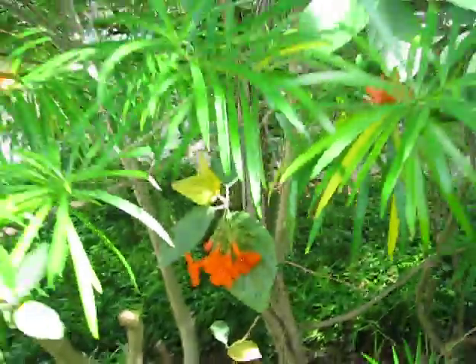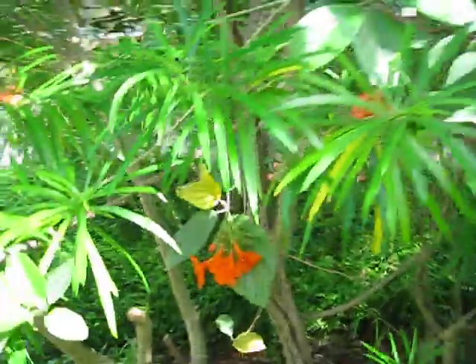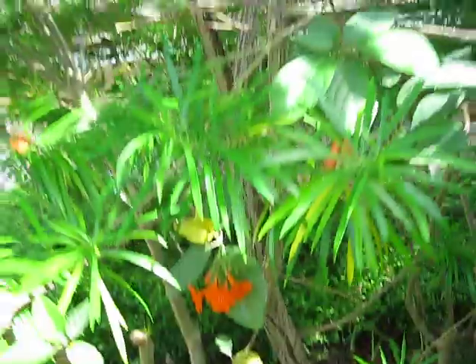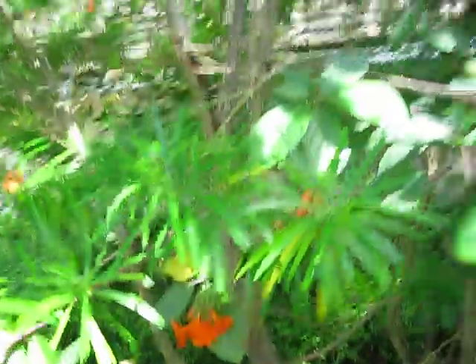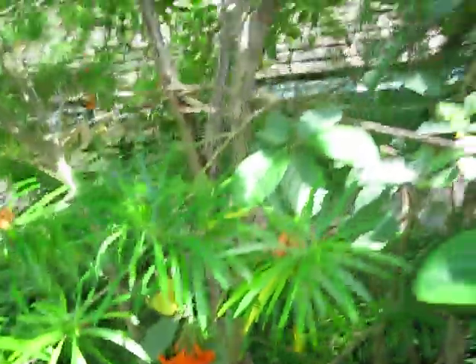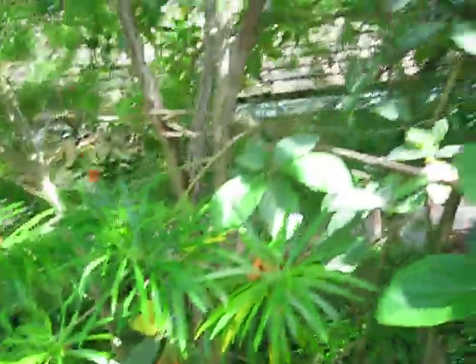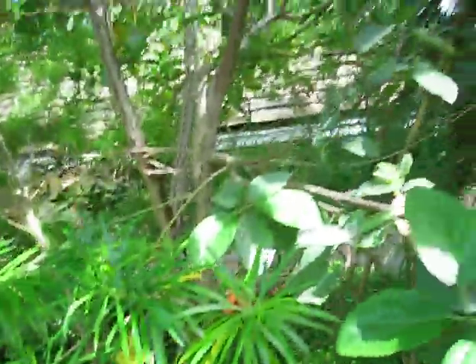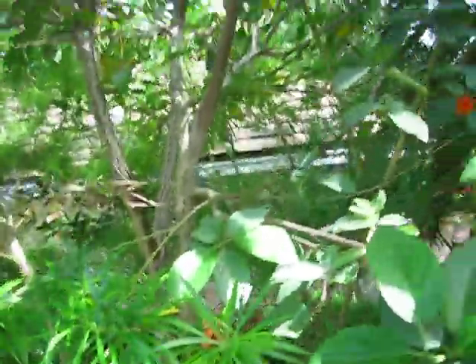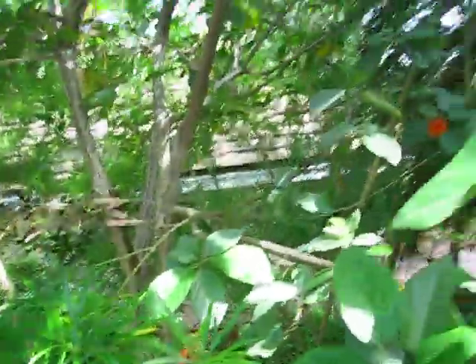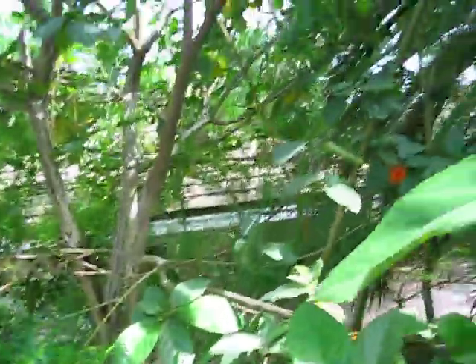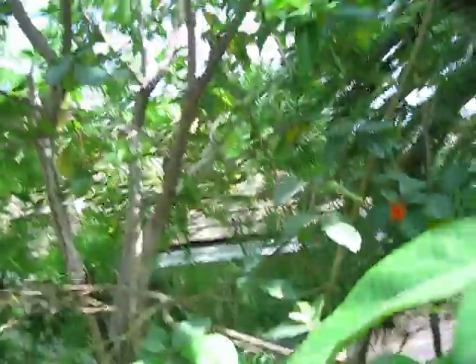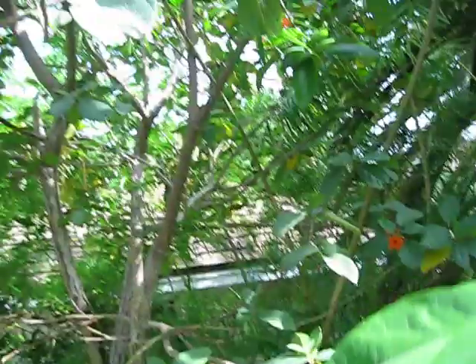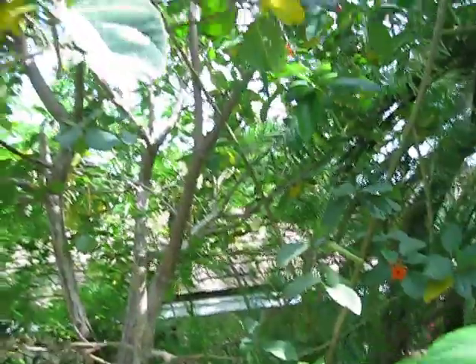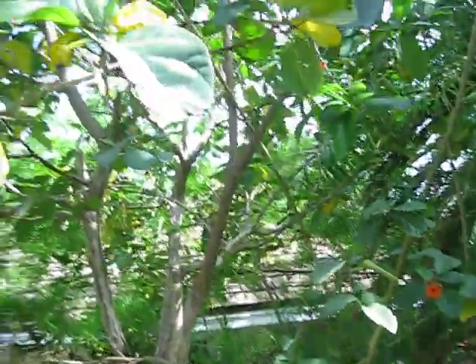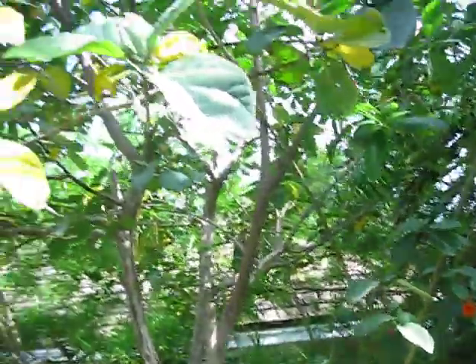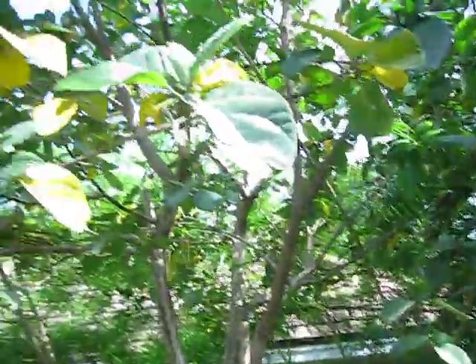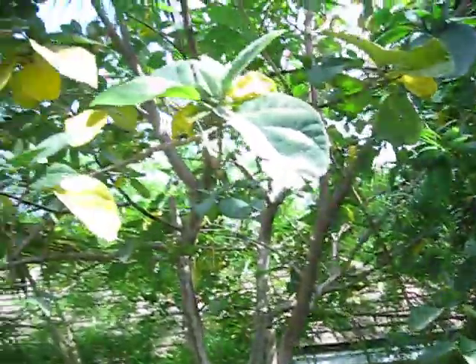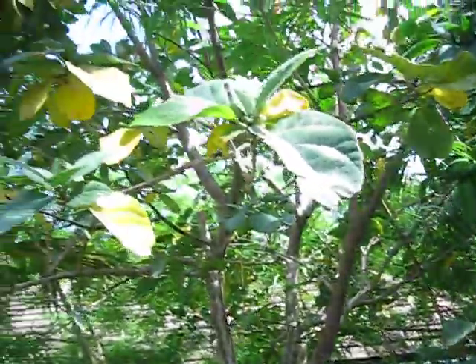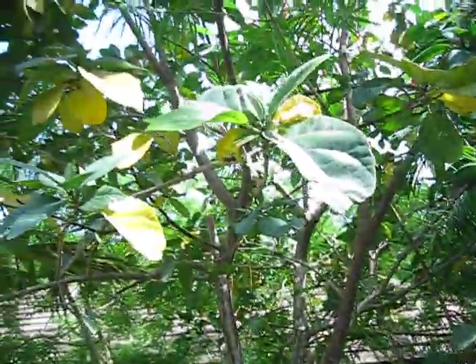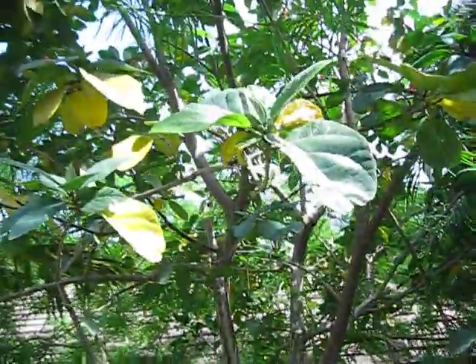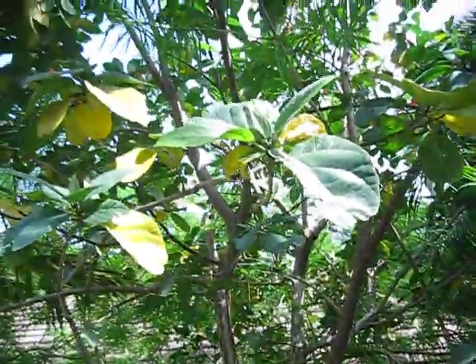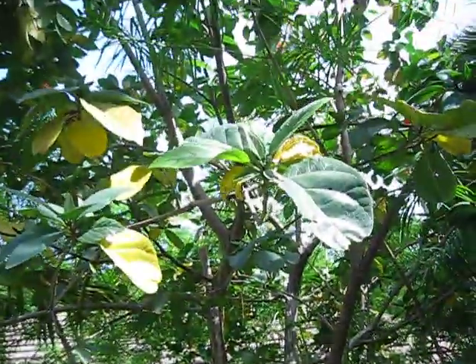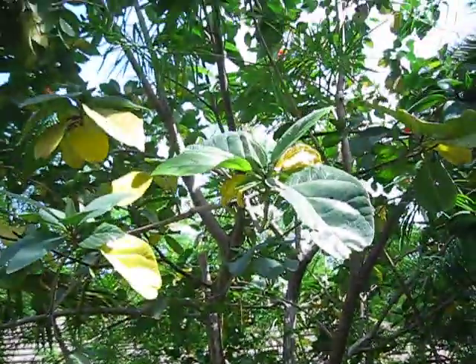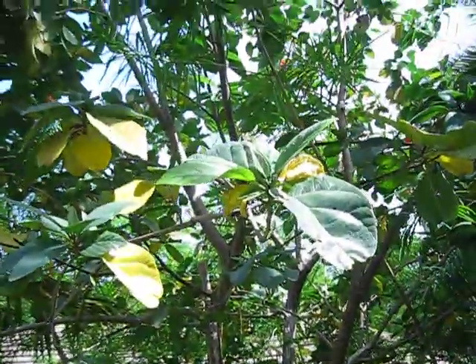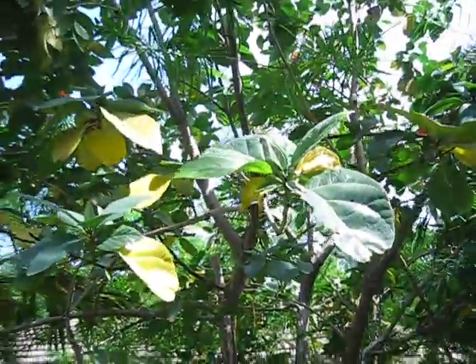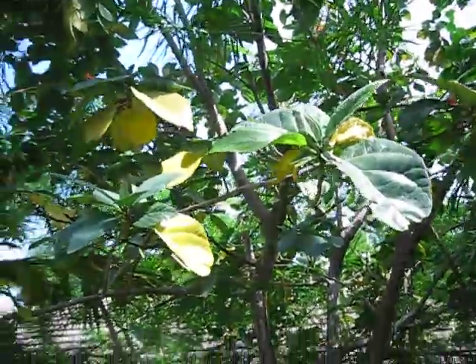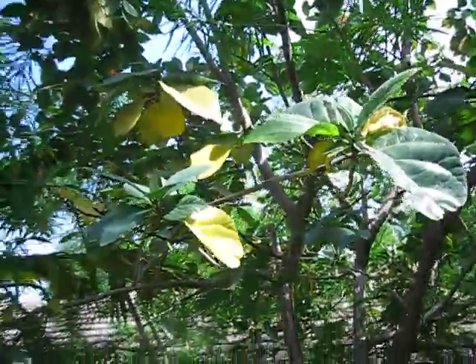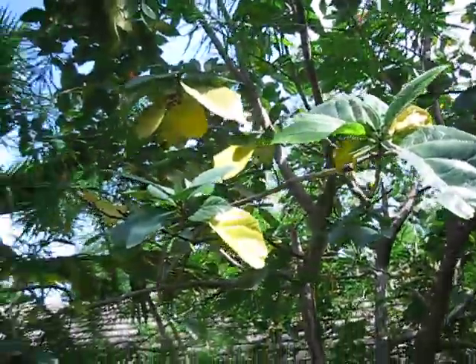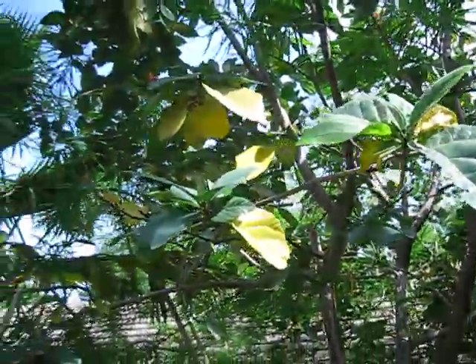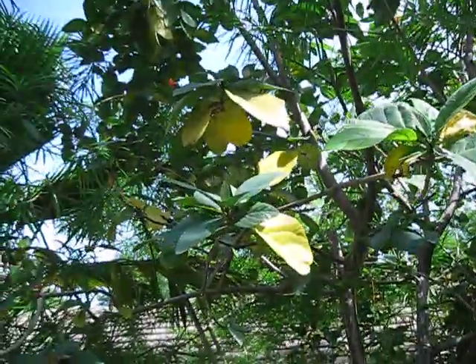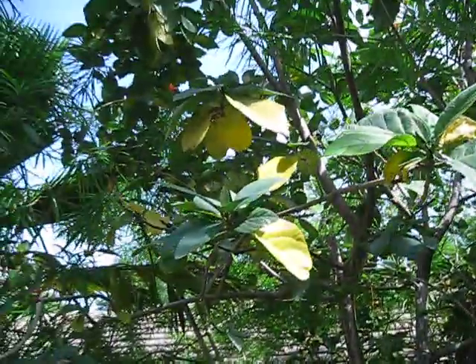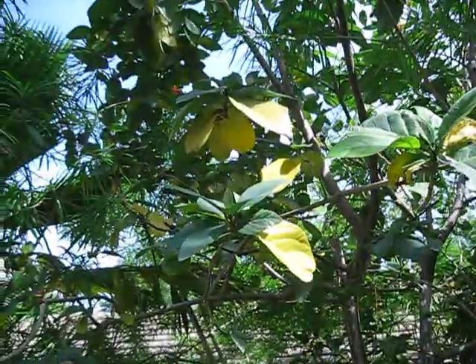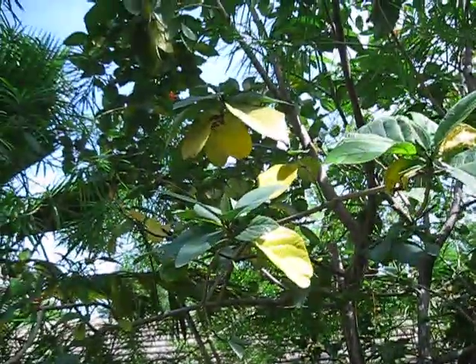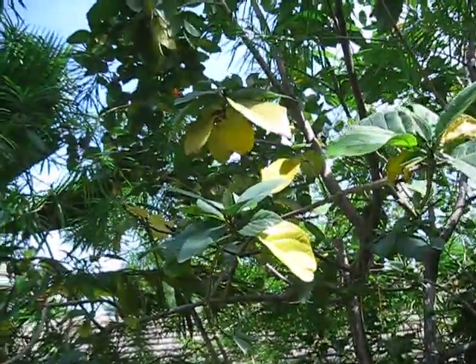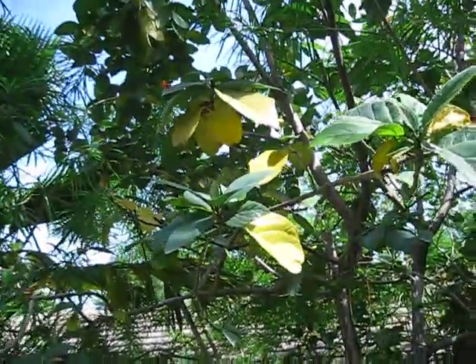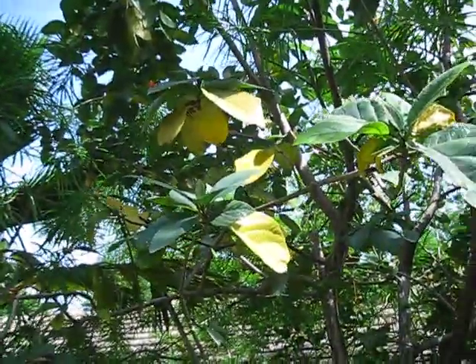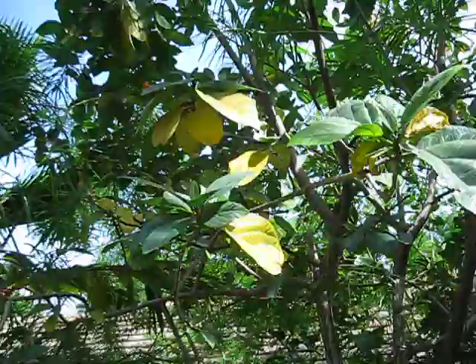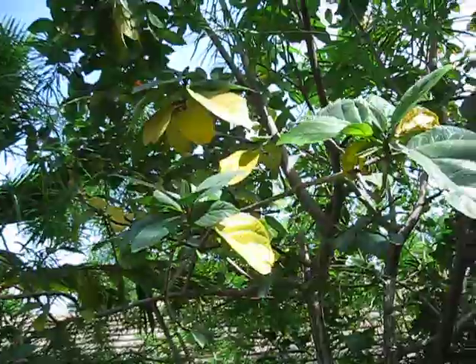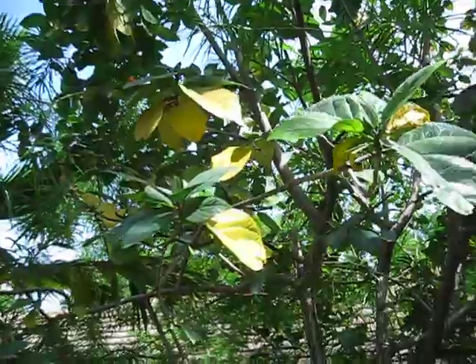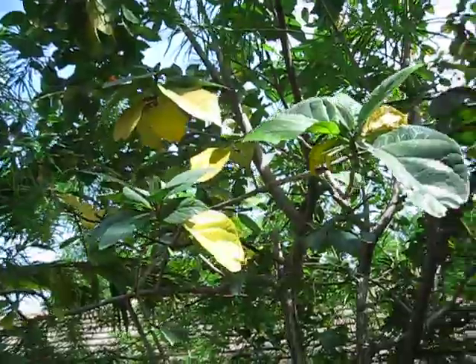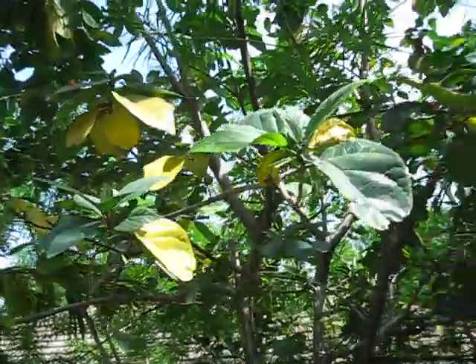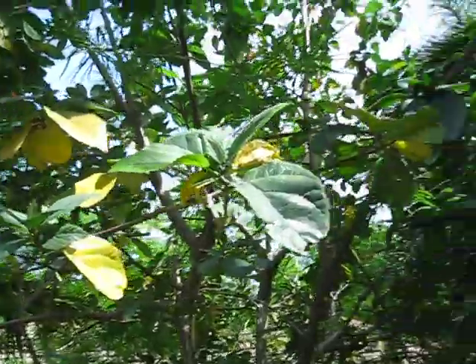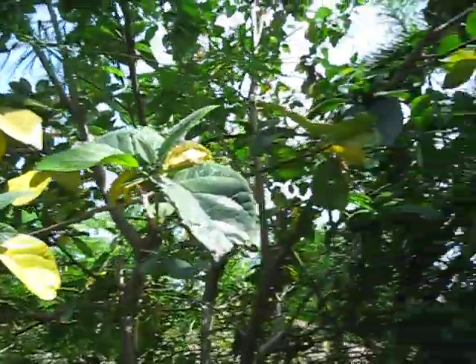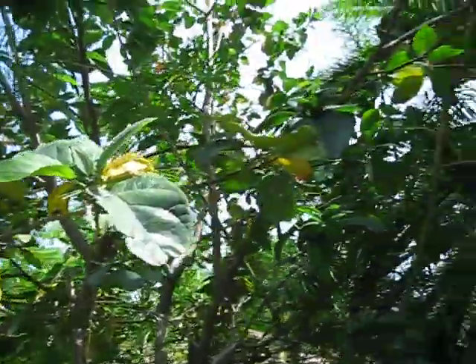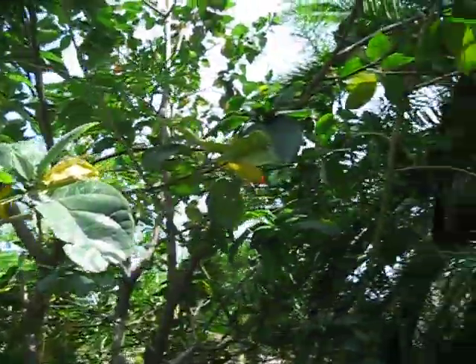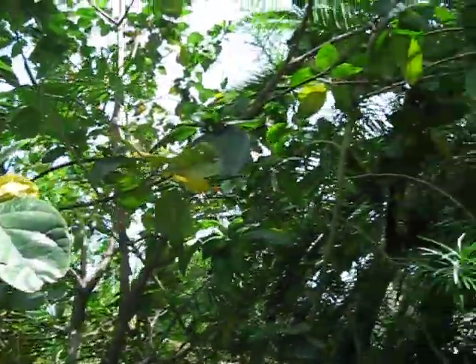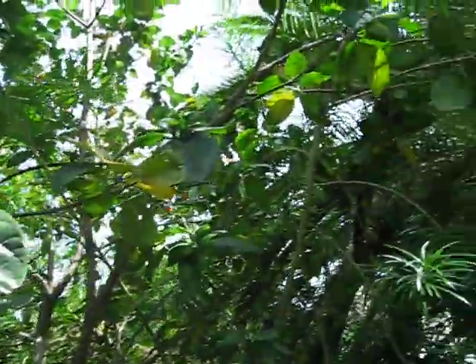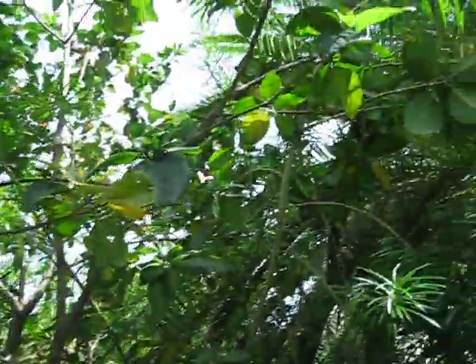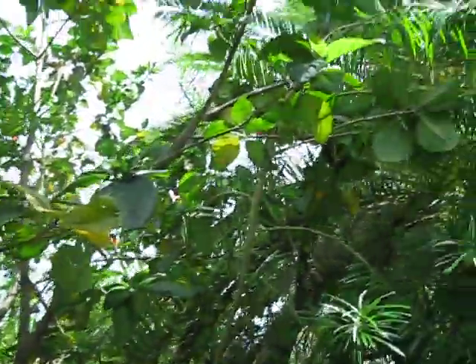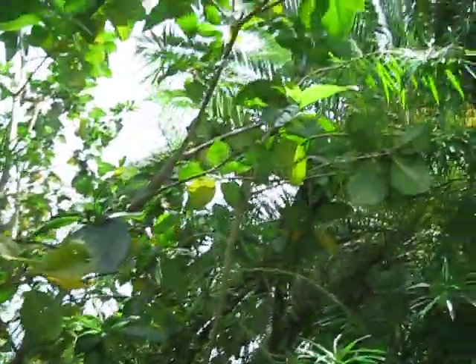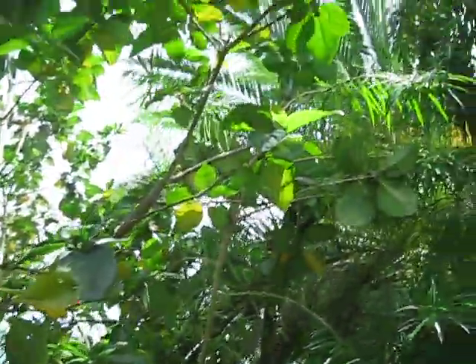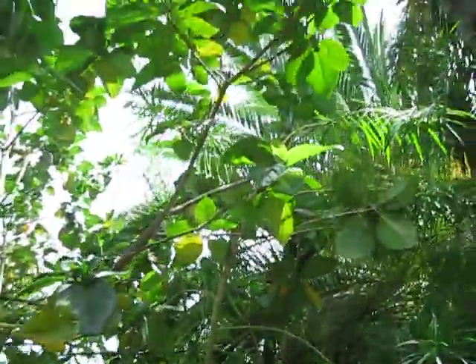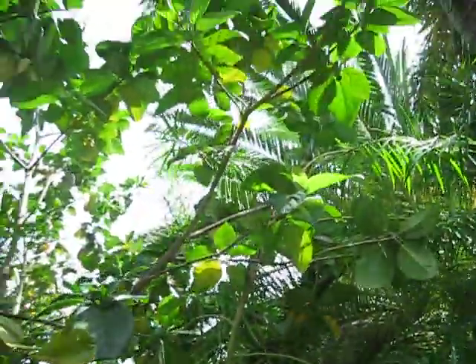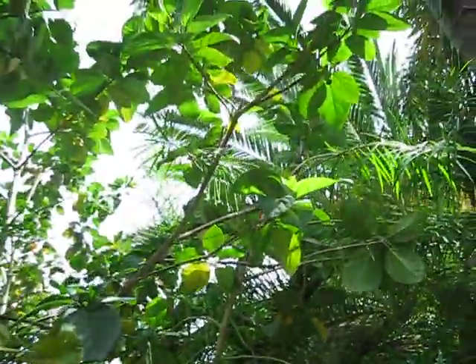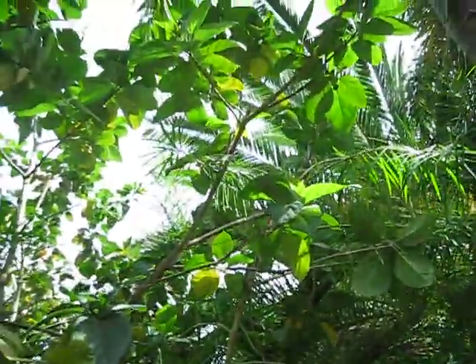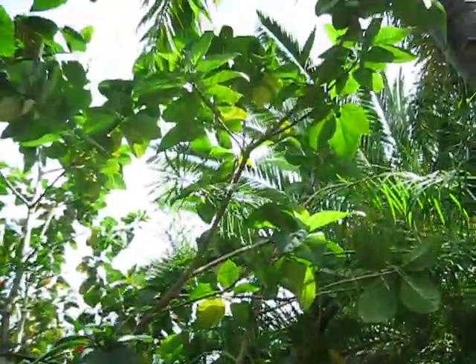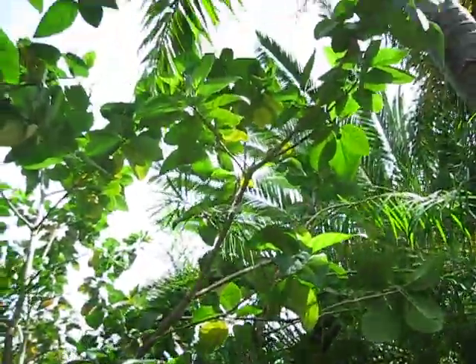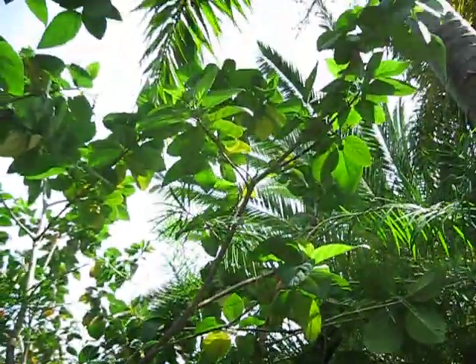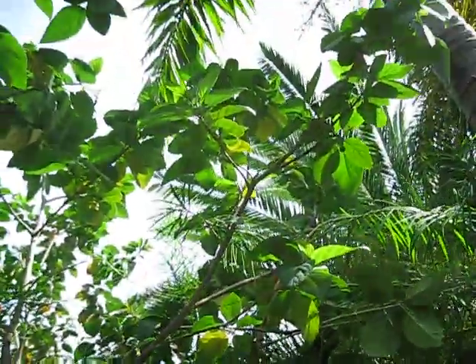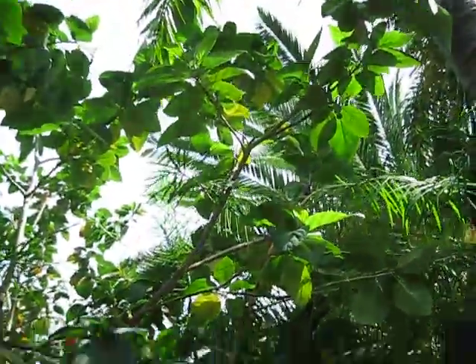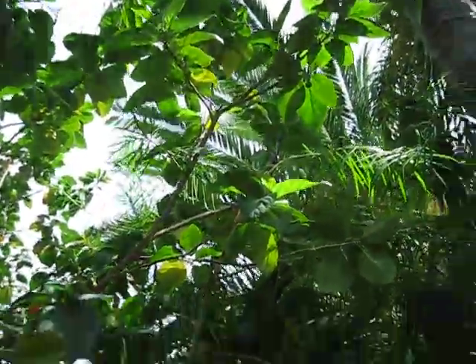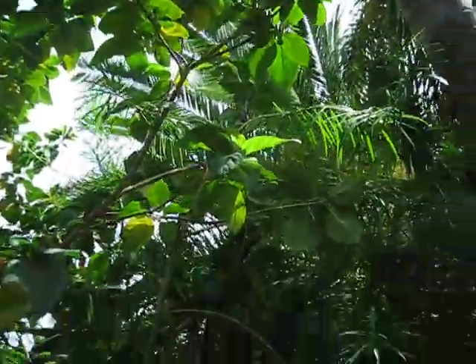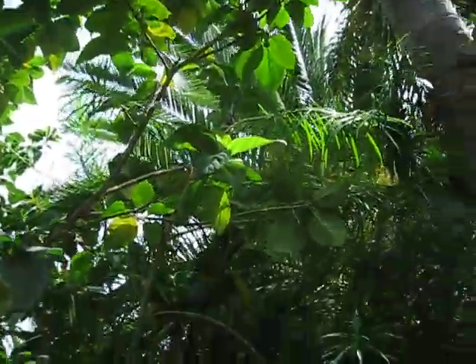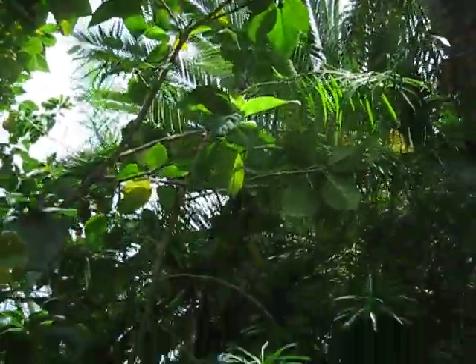So anyway, Cordia sebastena, Geiger tree — catching a few blooms on it right now. Thank you very much.